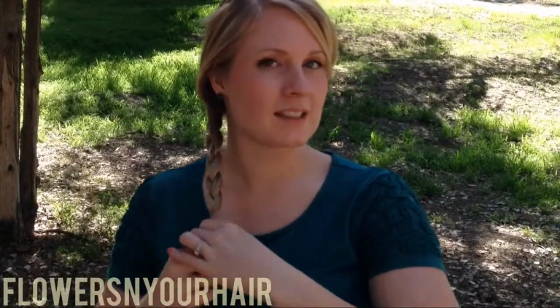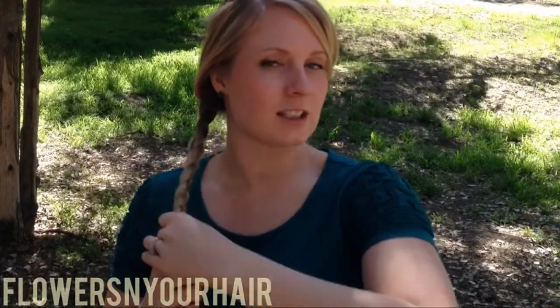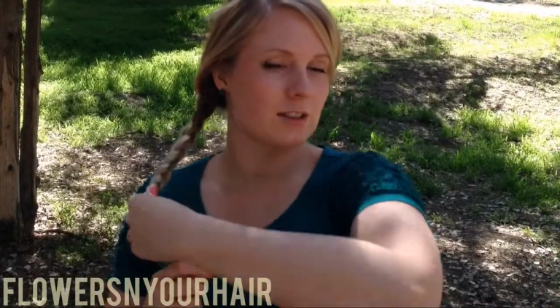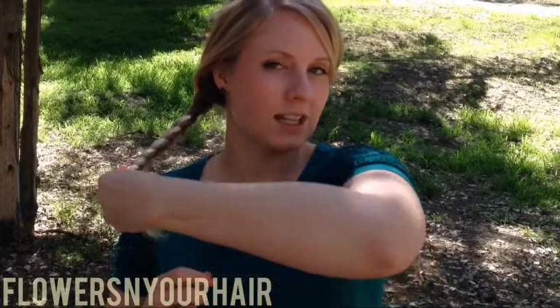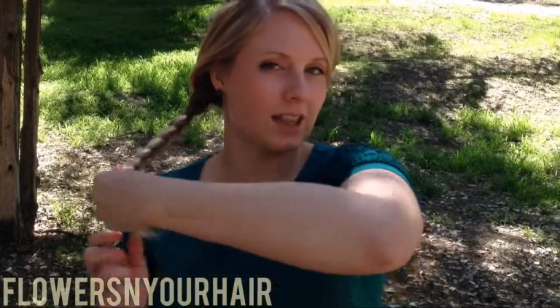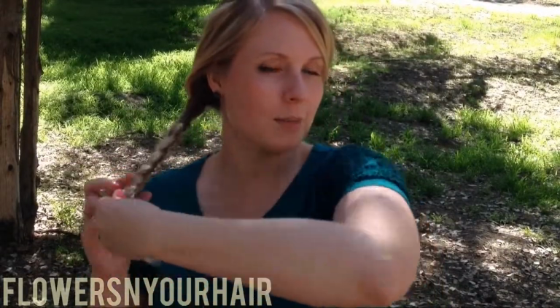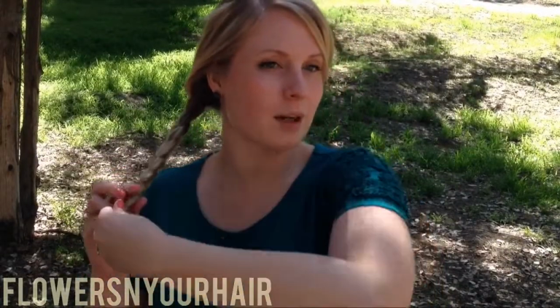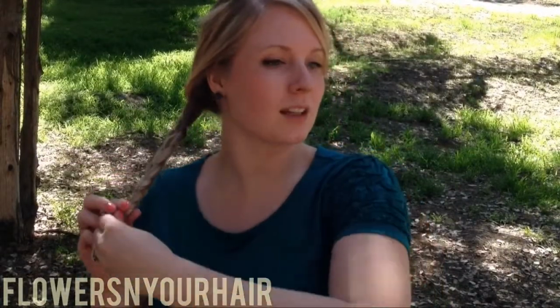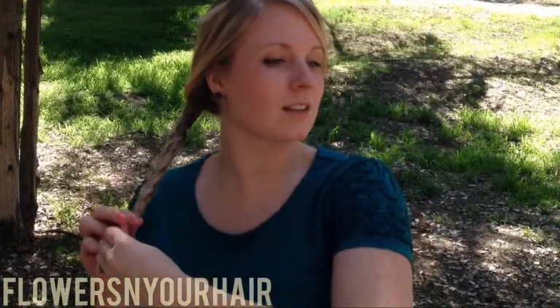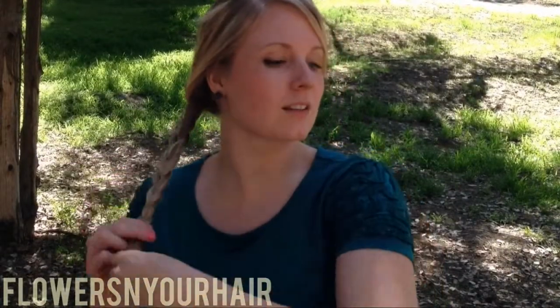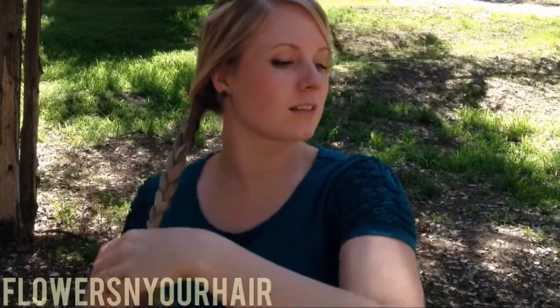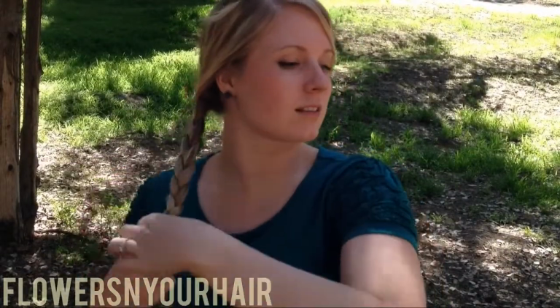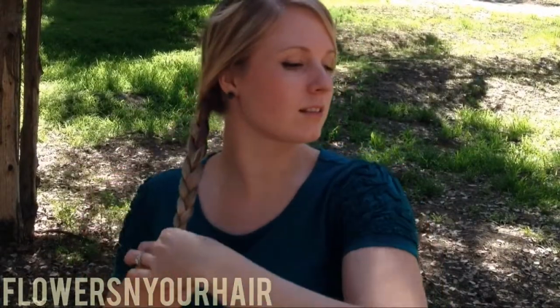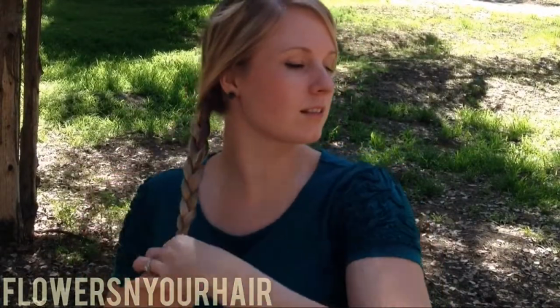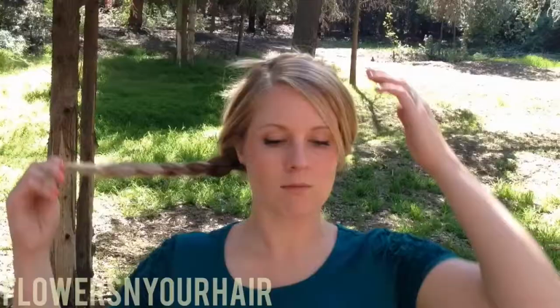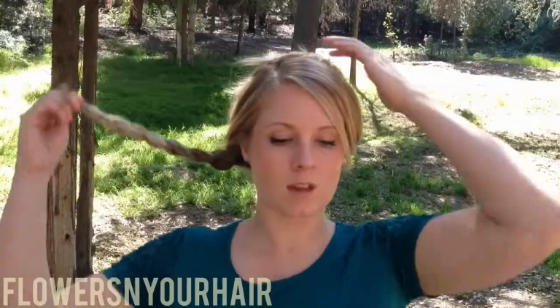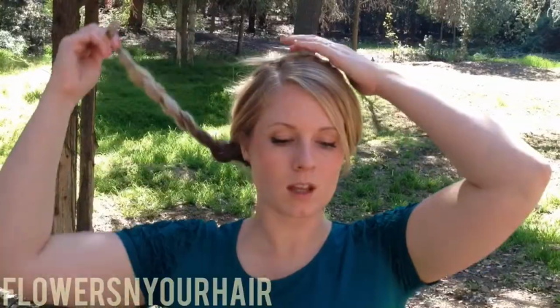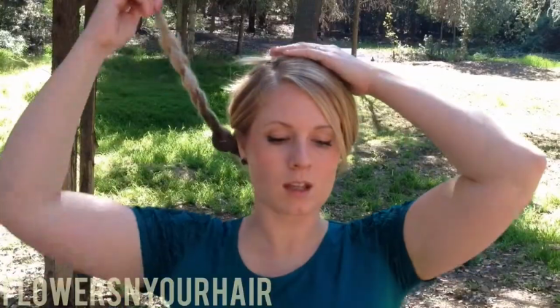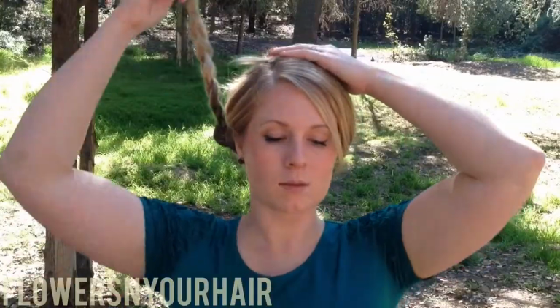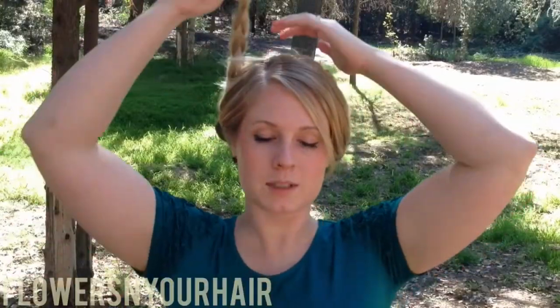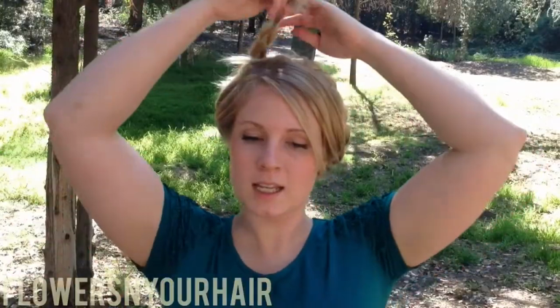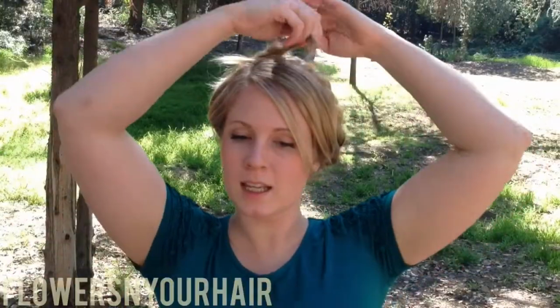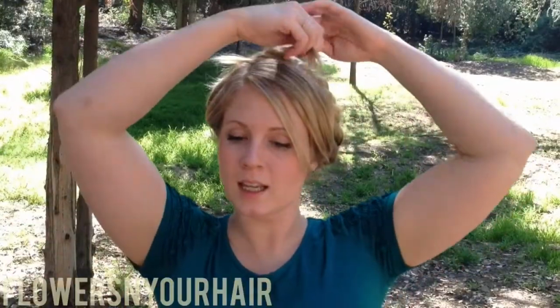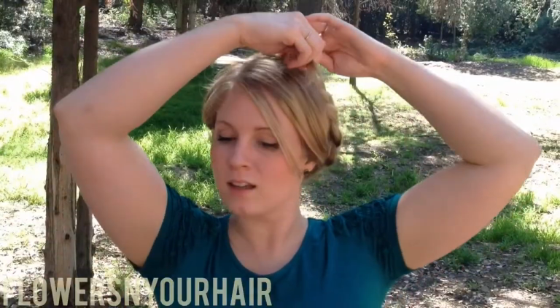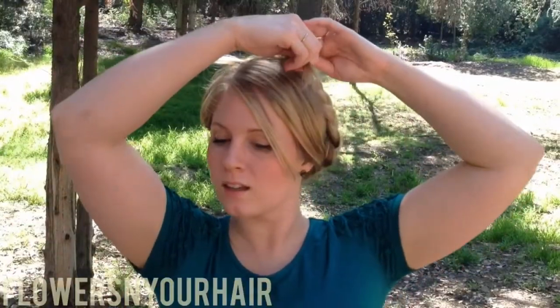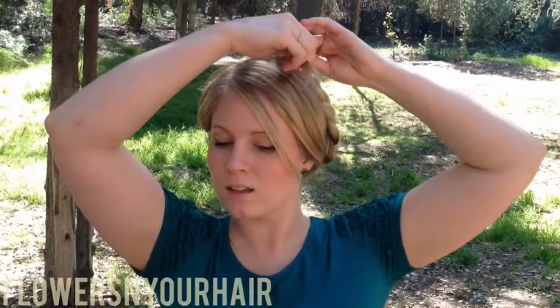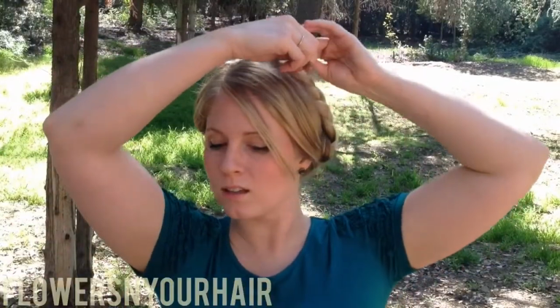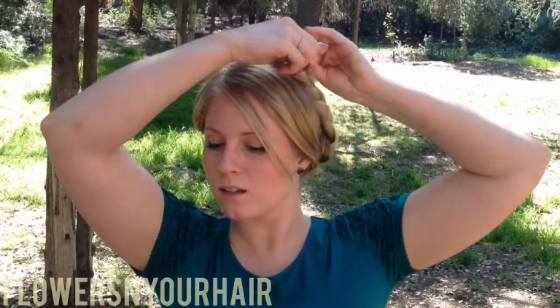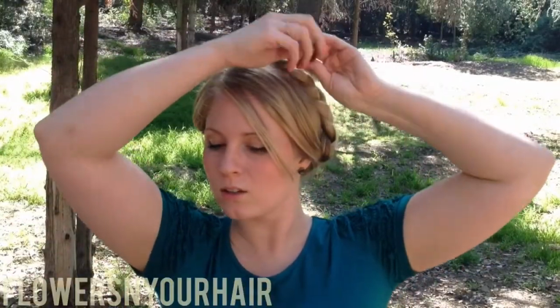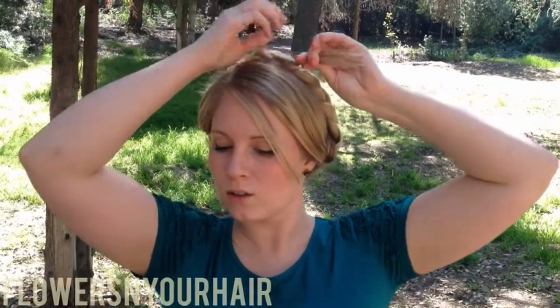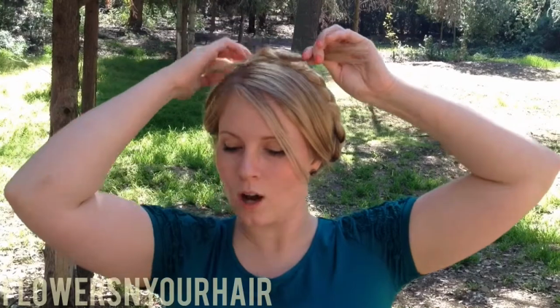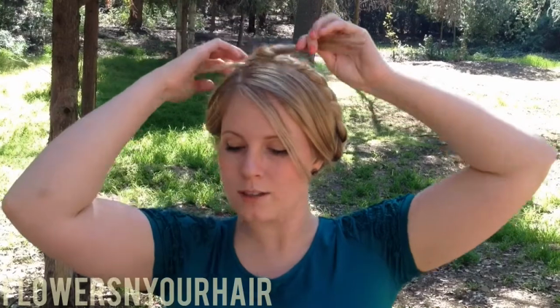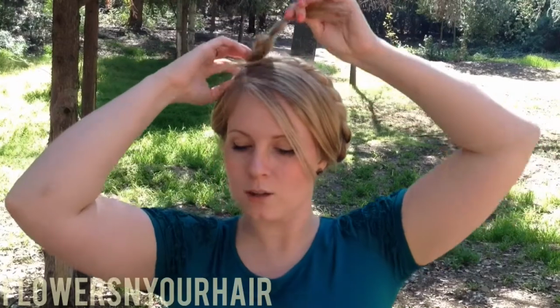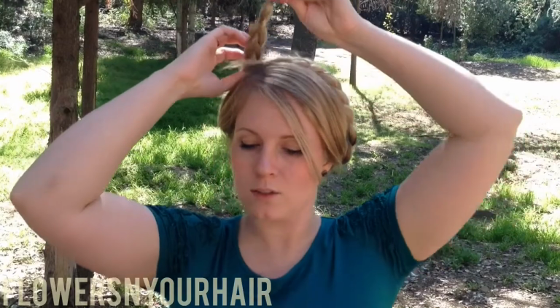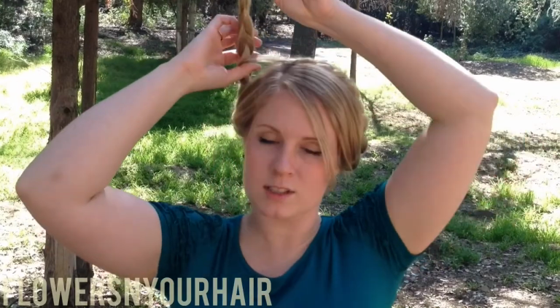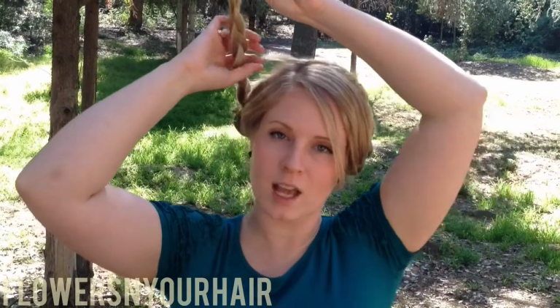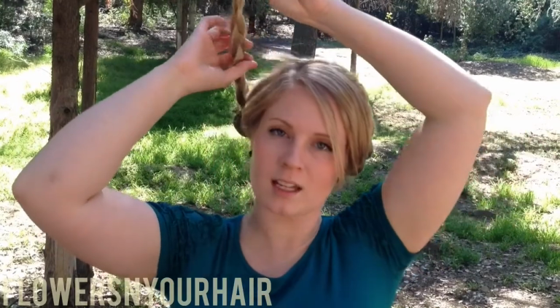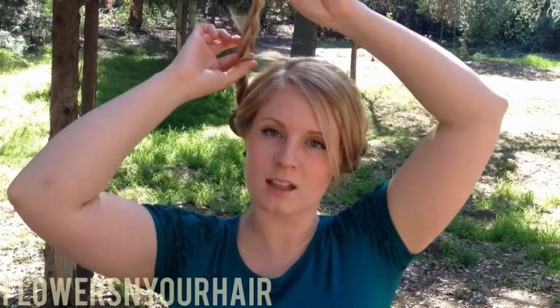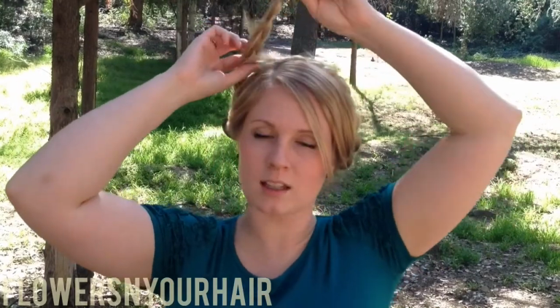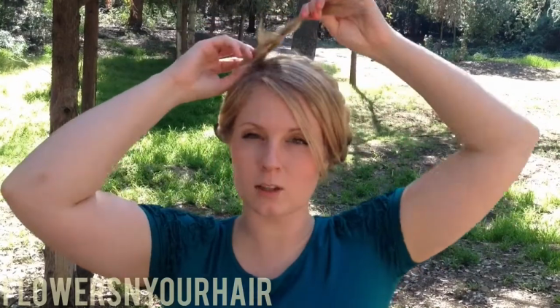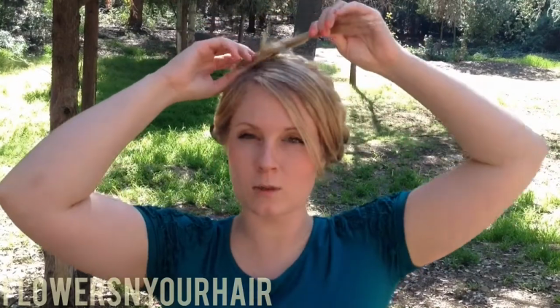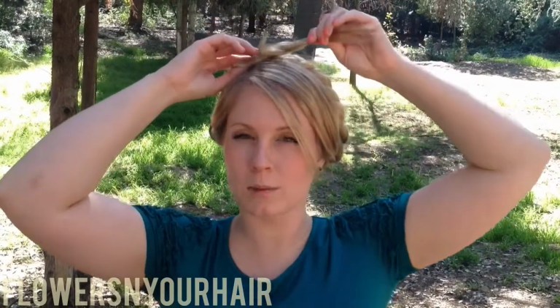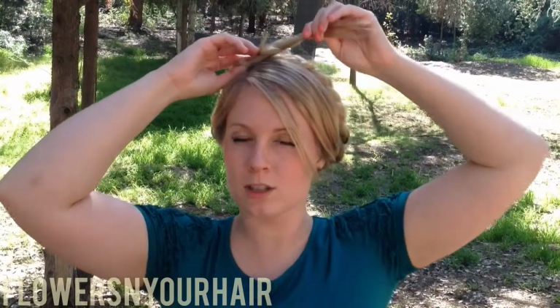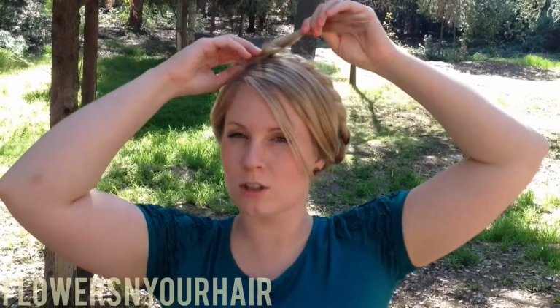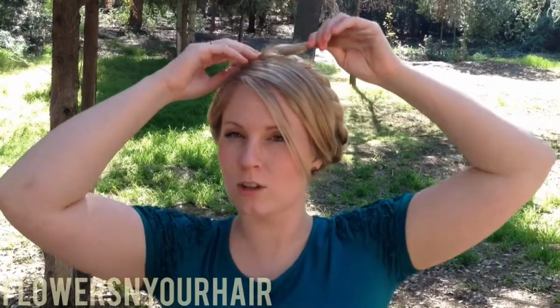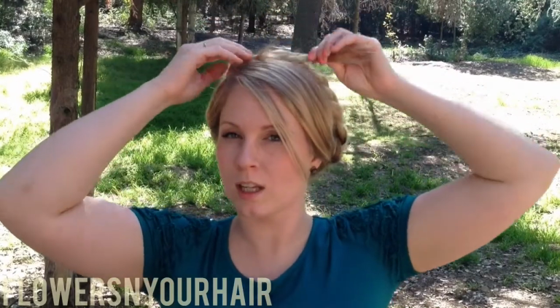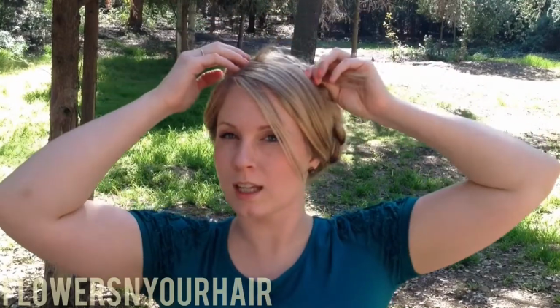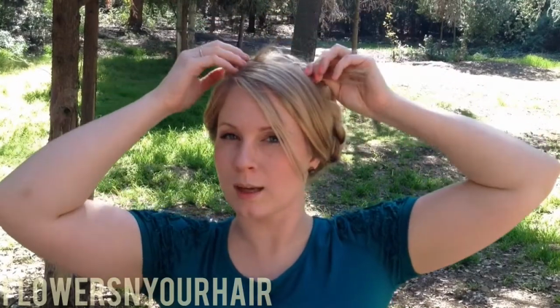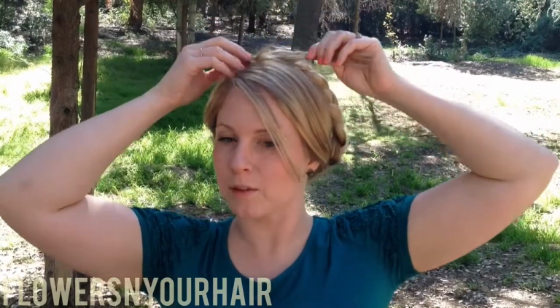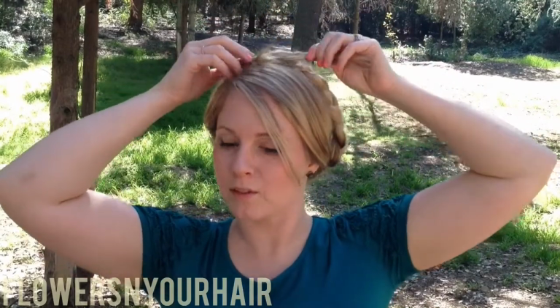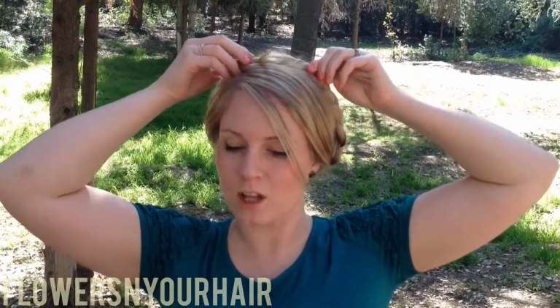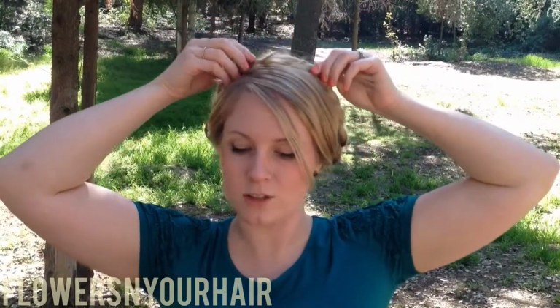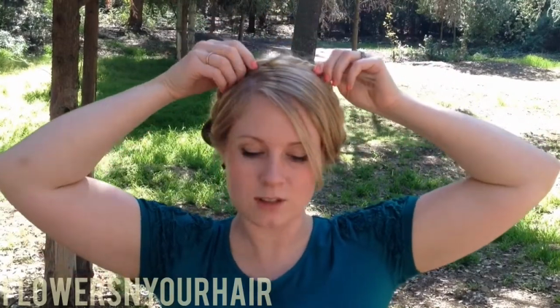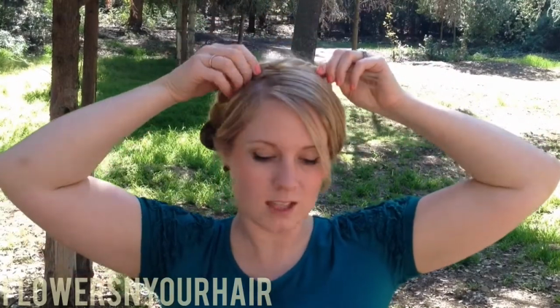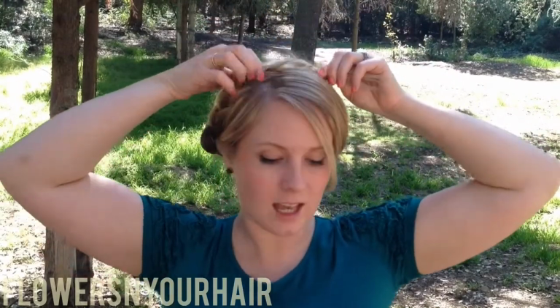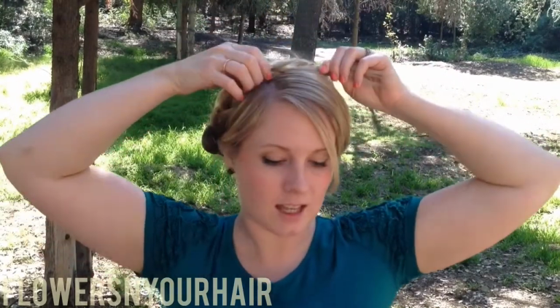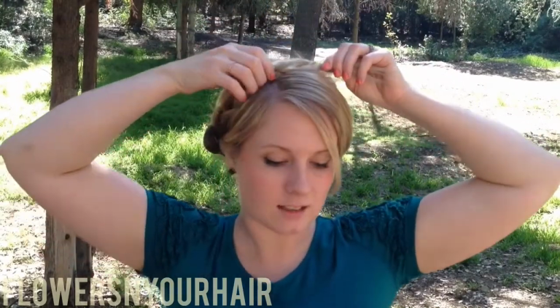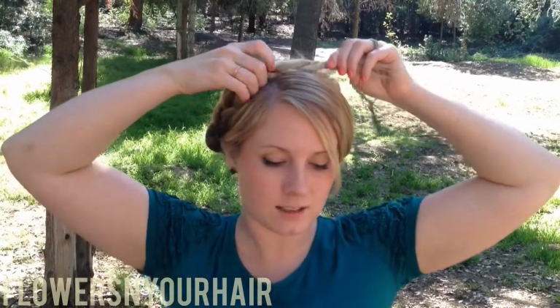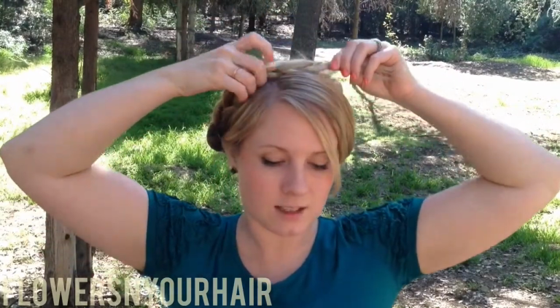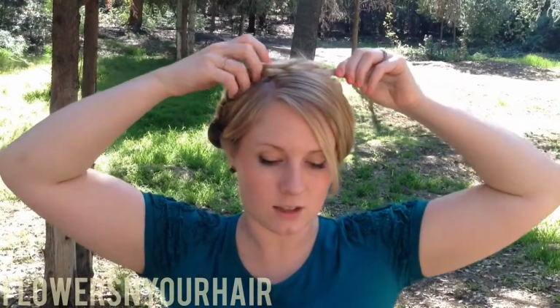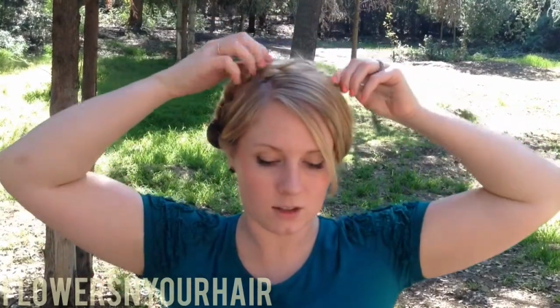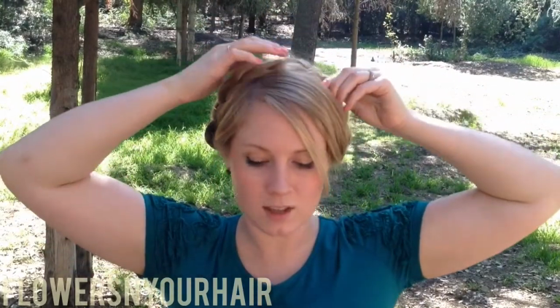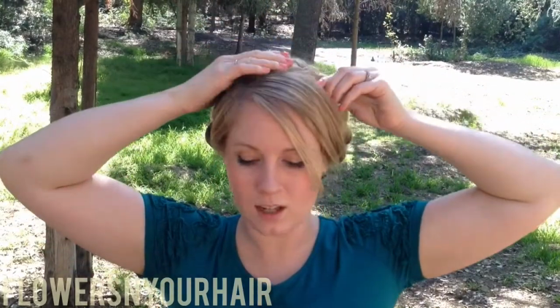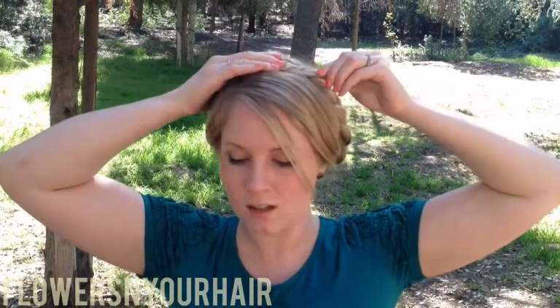When you take that braid, we take it, cross it over the side, and then you want to make sure you kind of camouflage the ends under there.